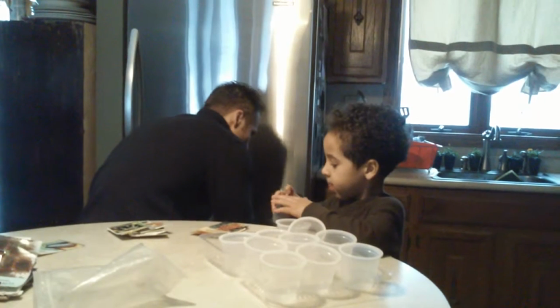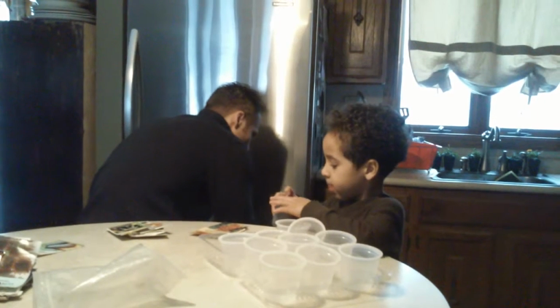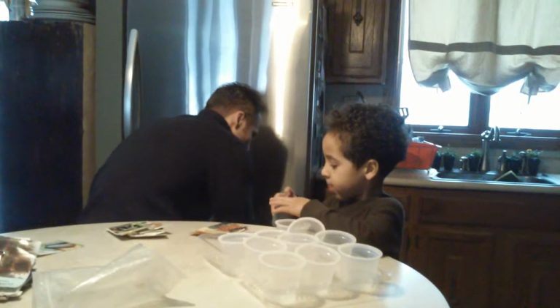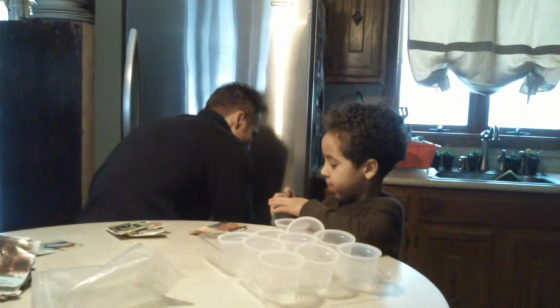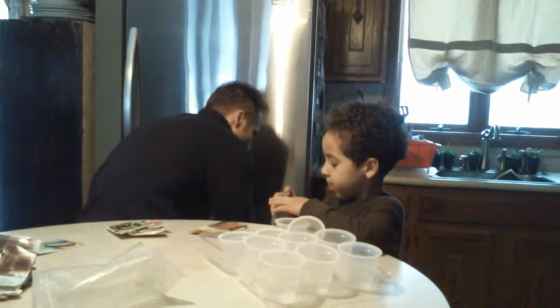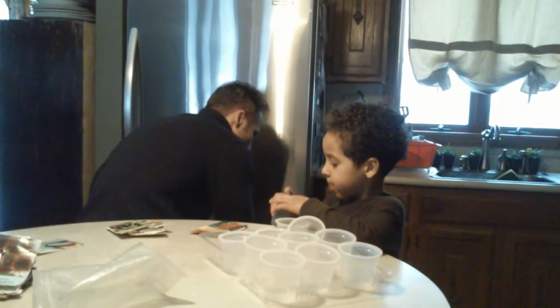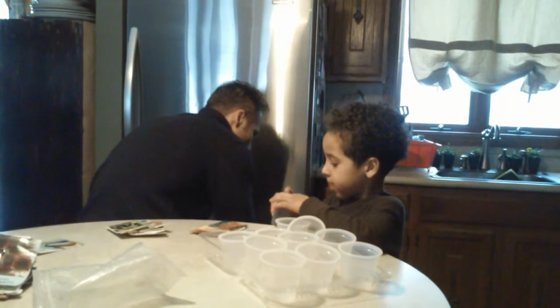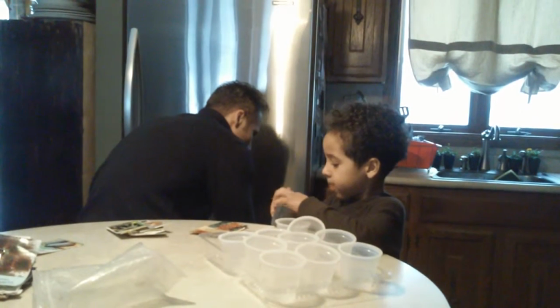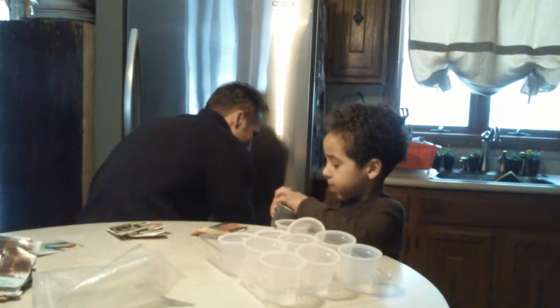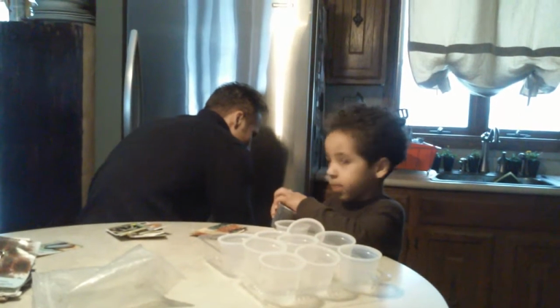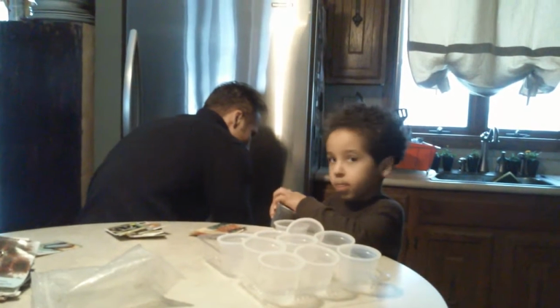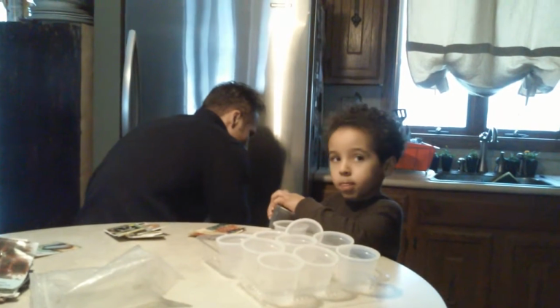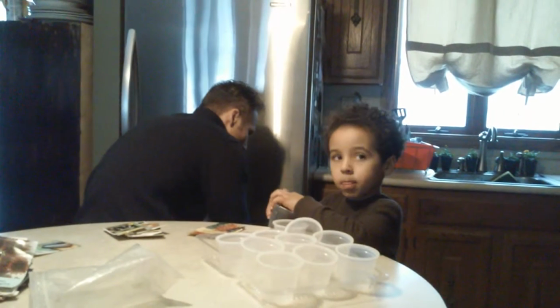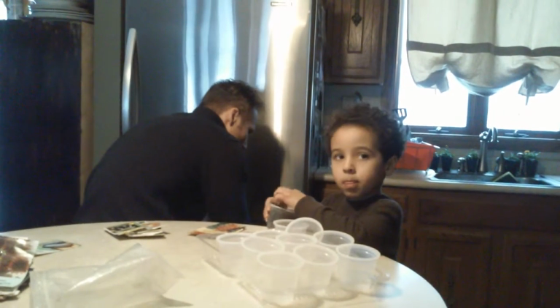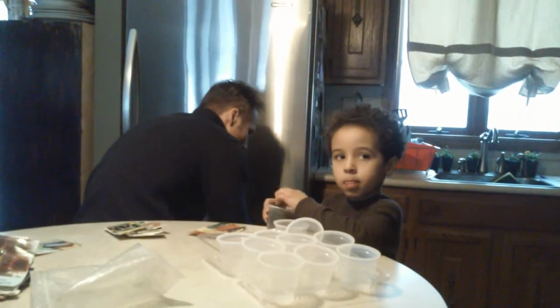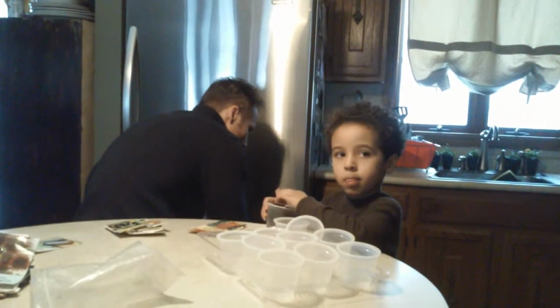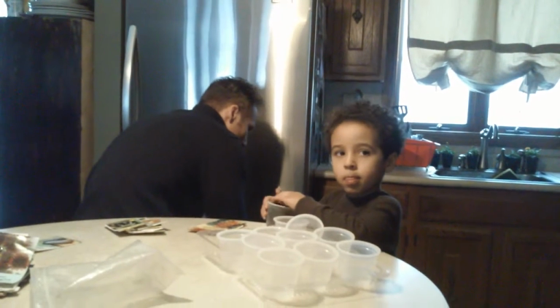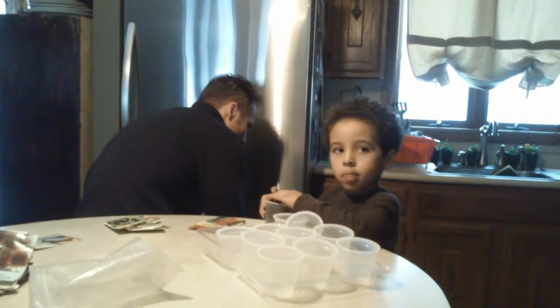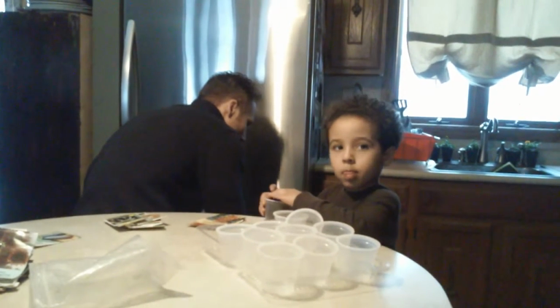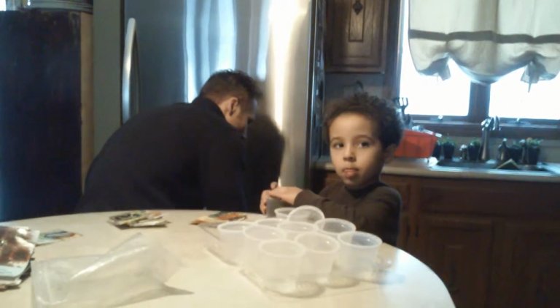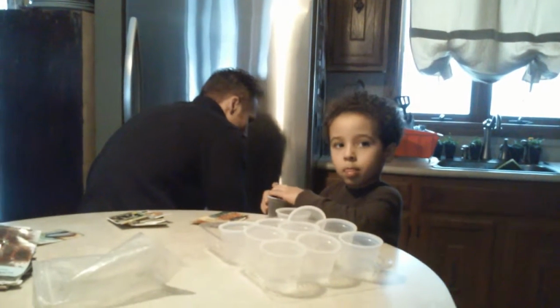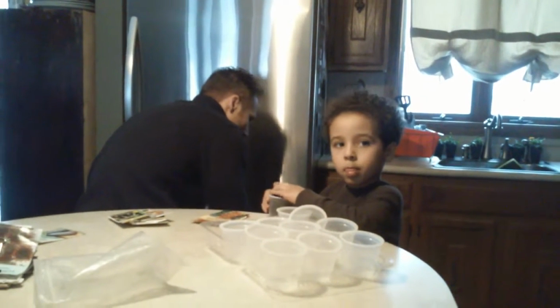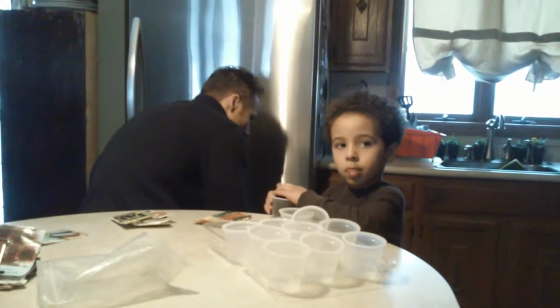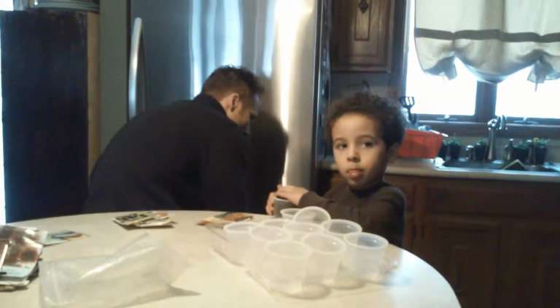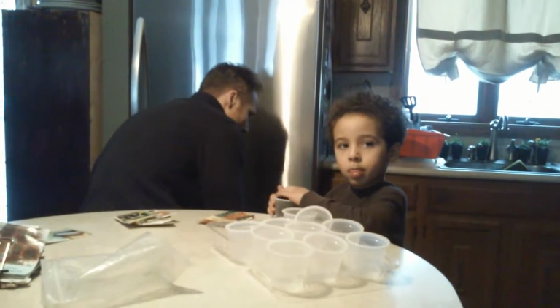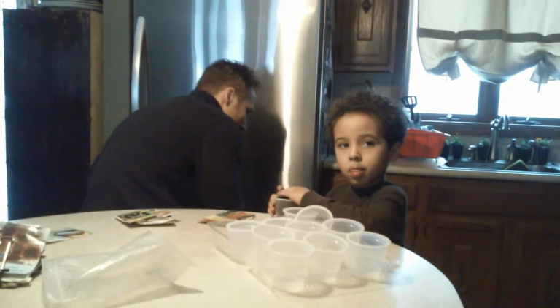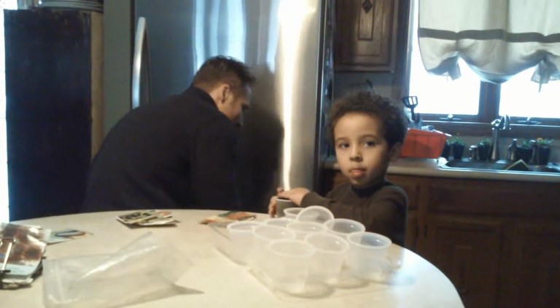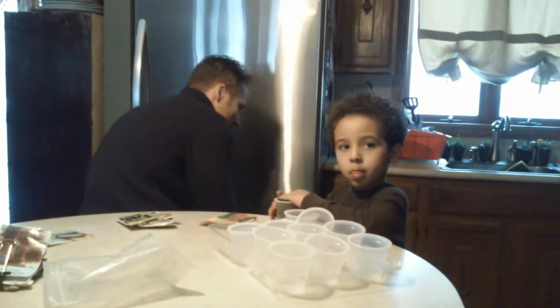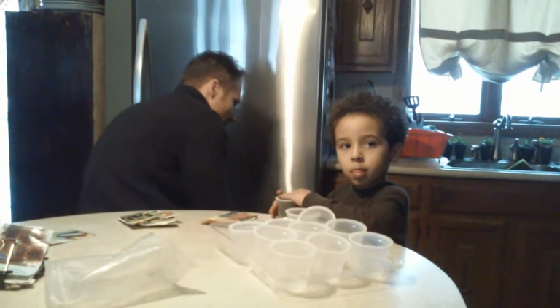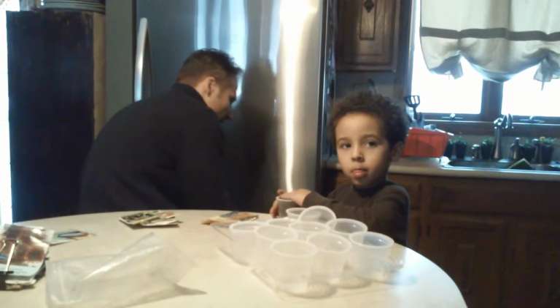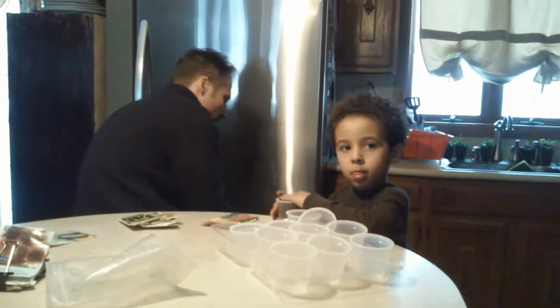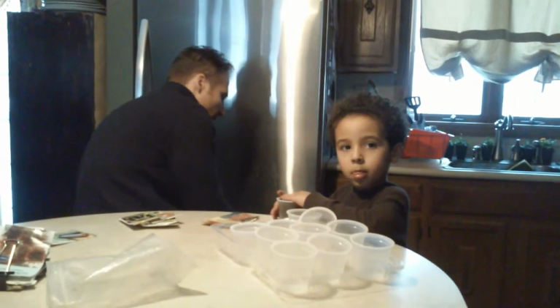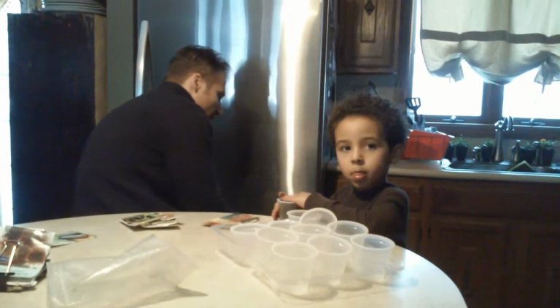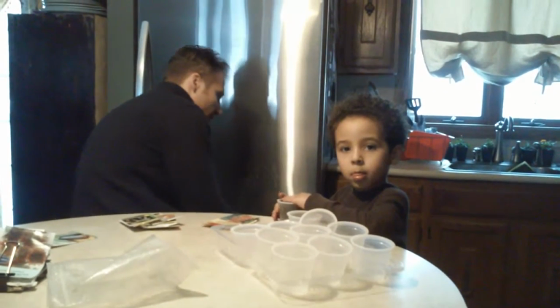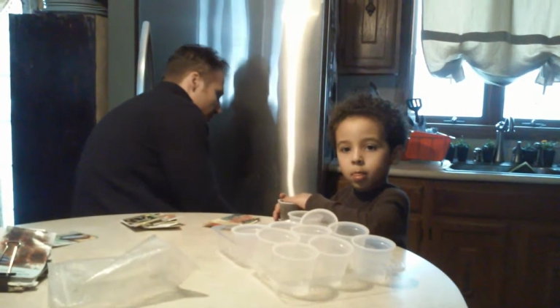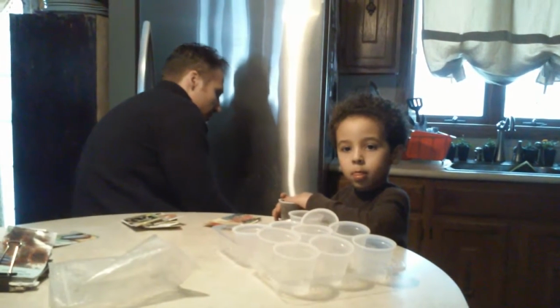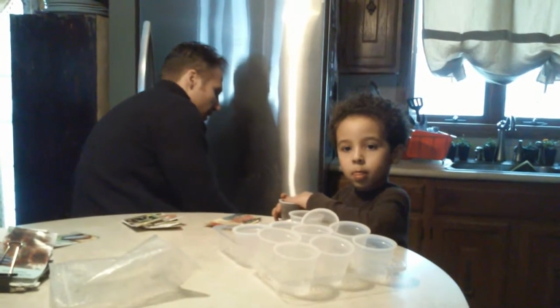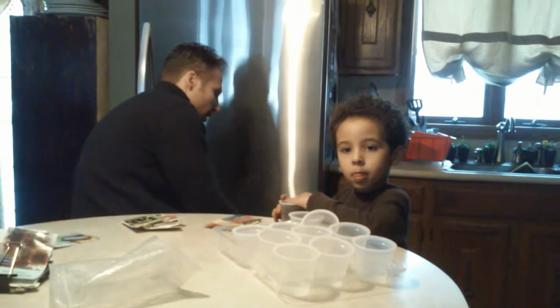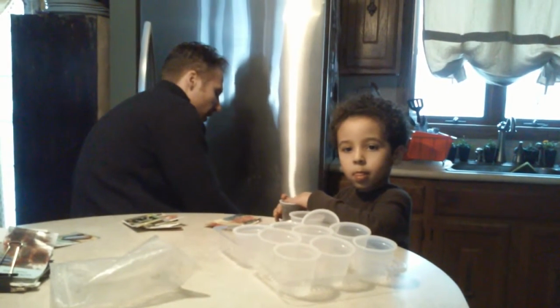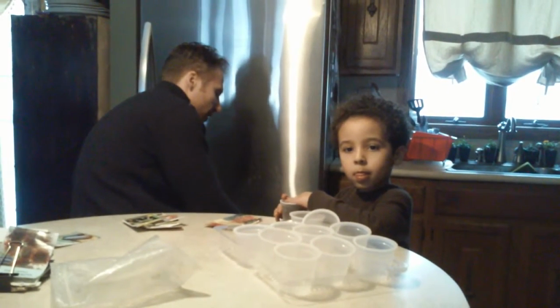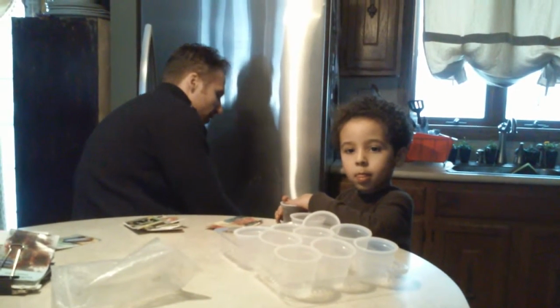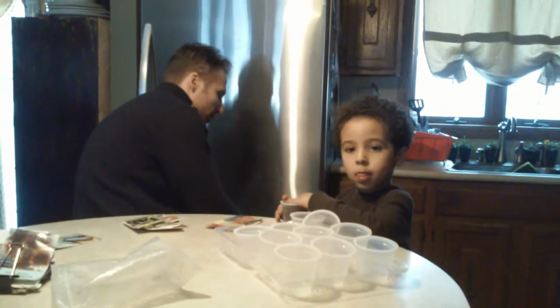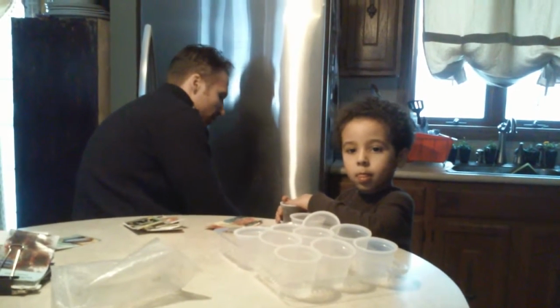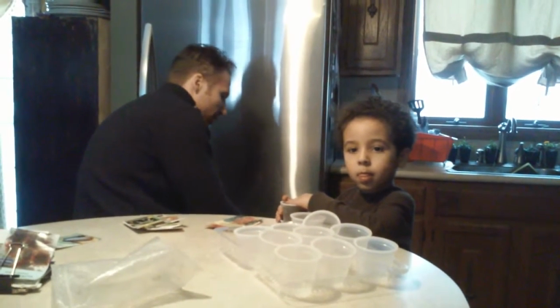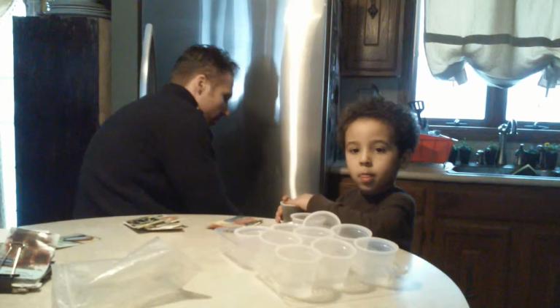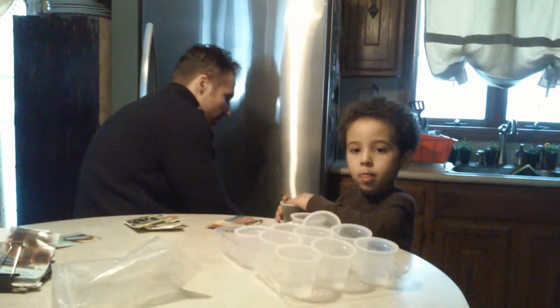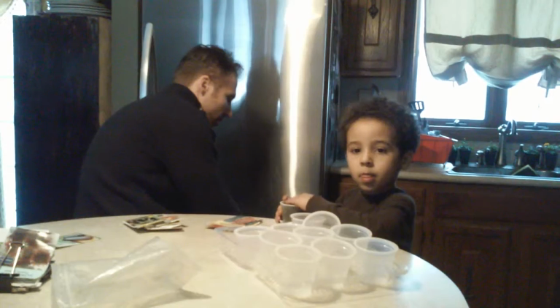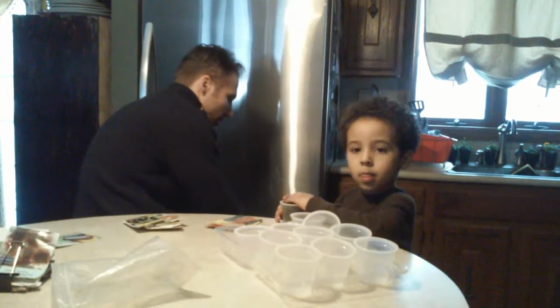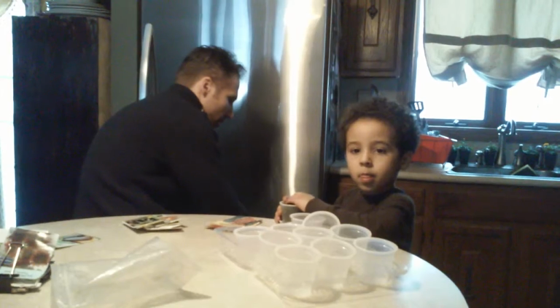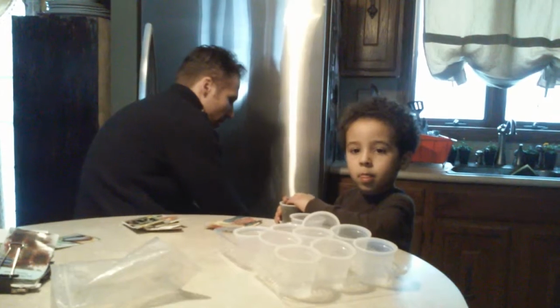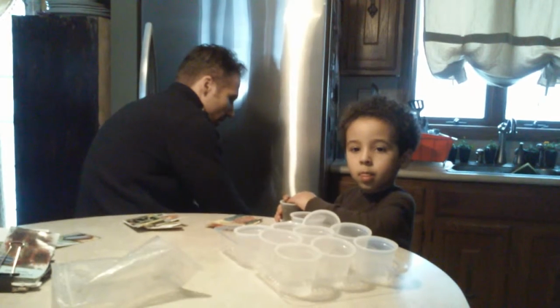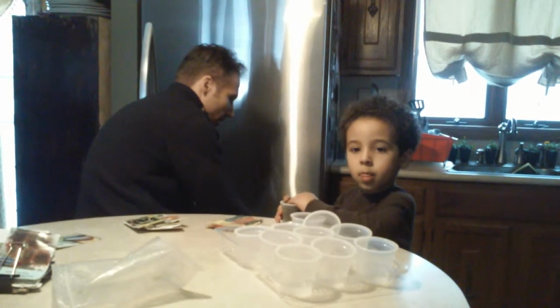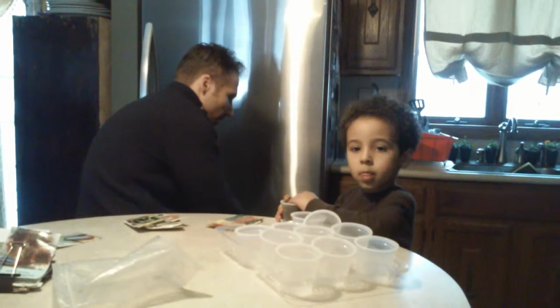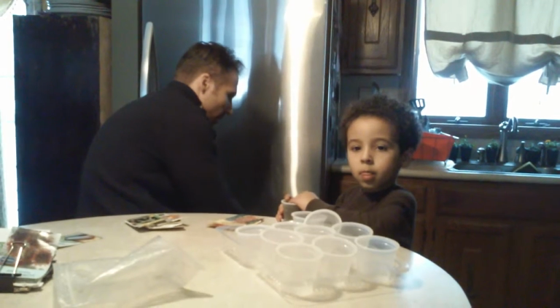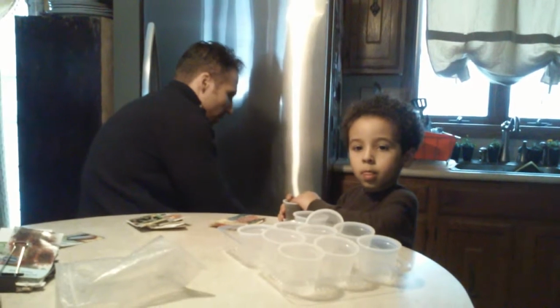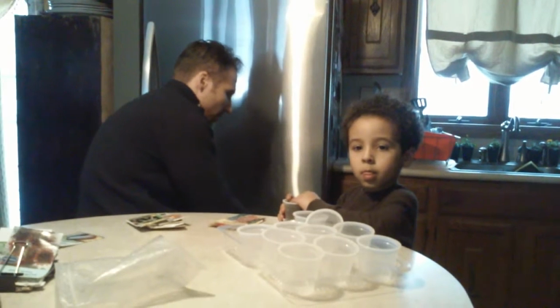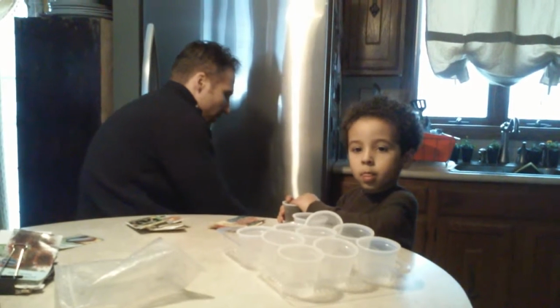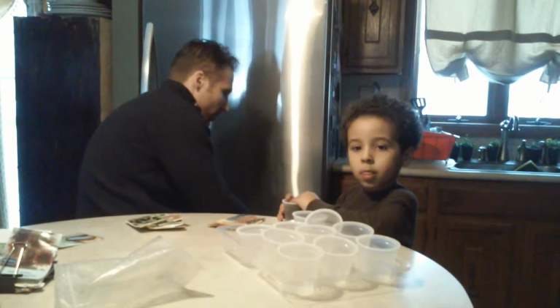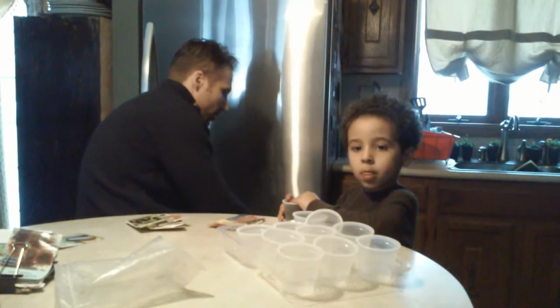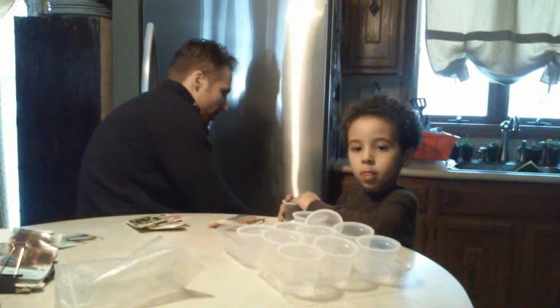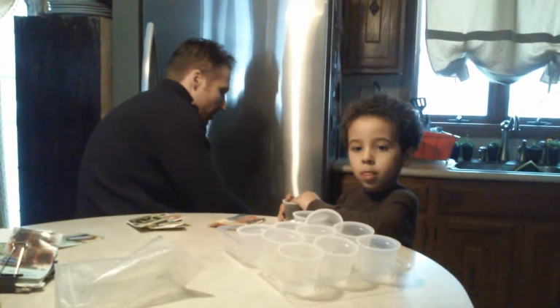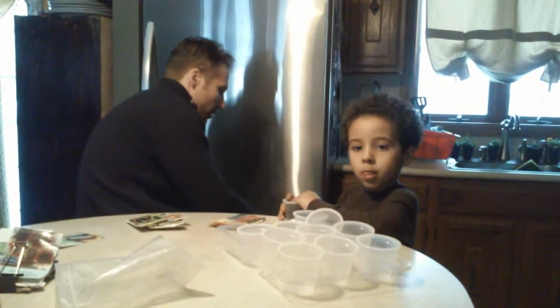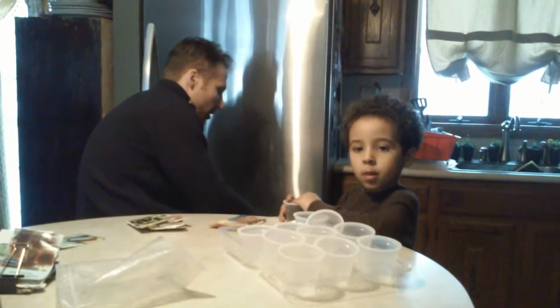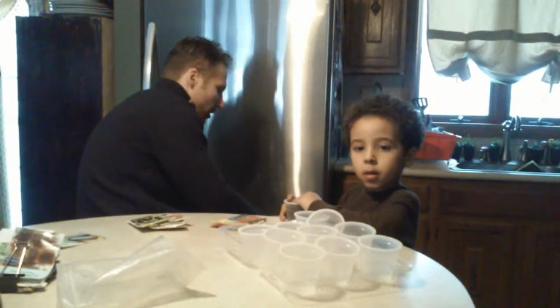Do you have a tweezer that we can use? Tweezers make it easy to put the seeds in. And we can even use them to make the holes.